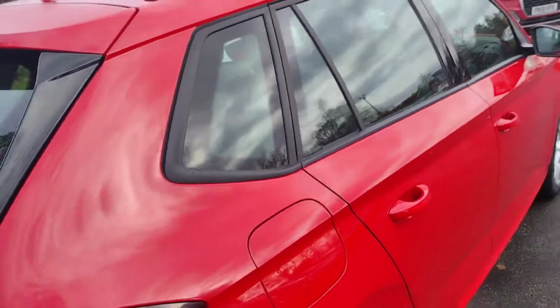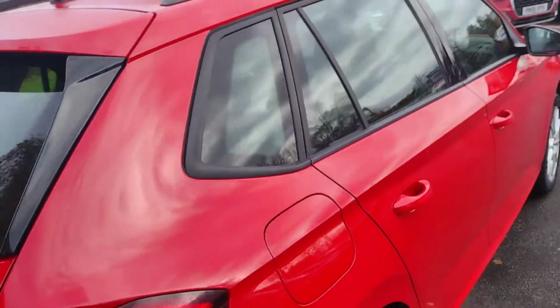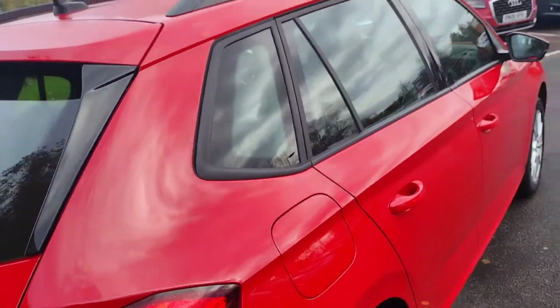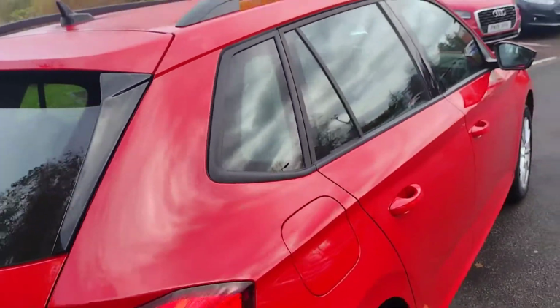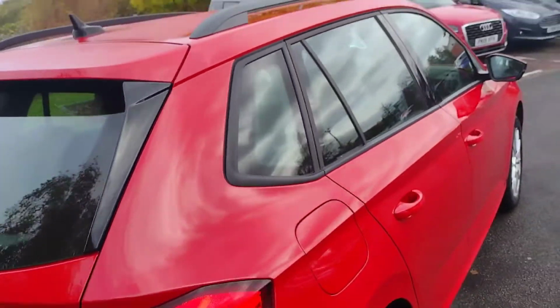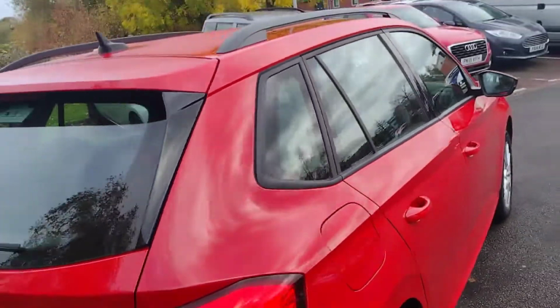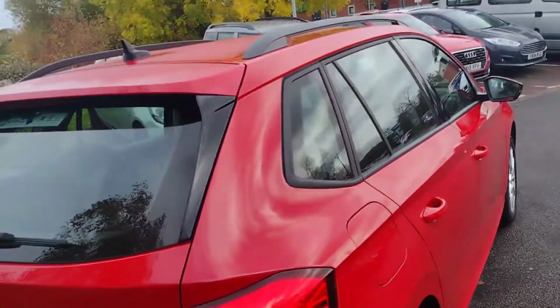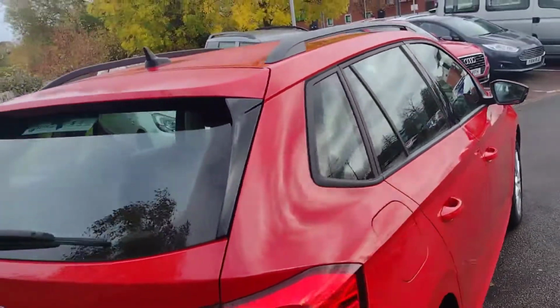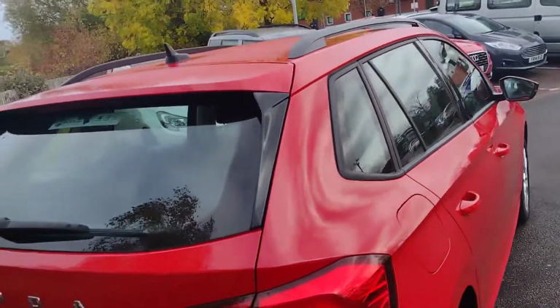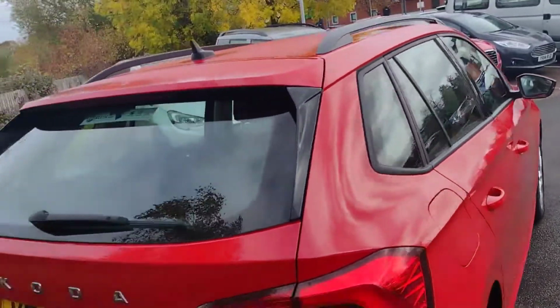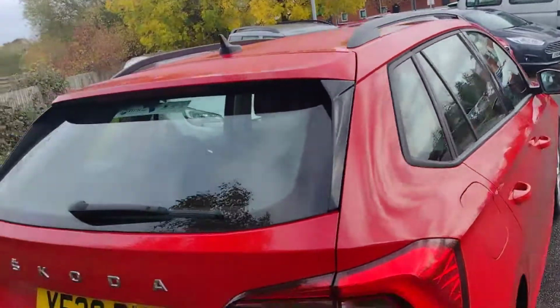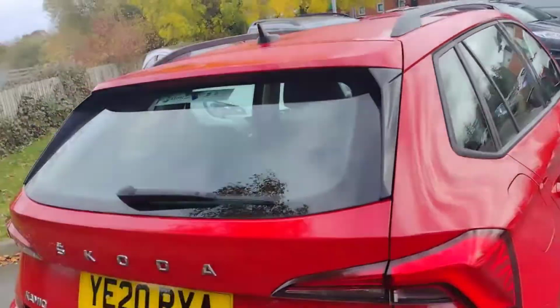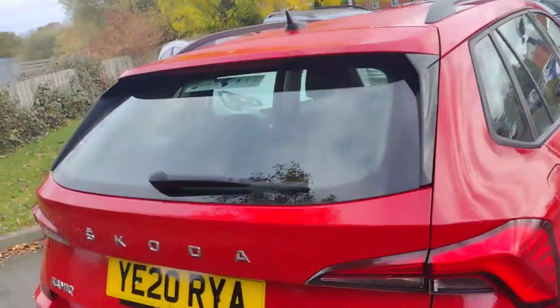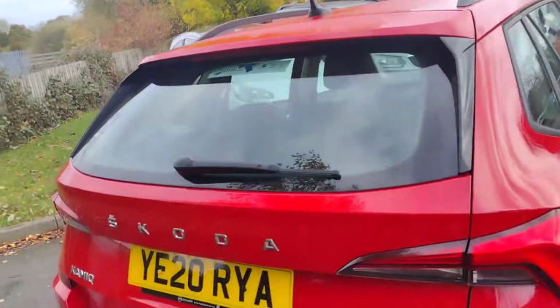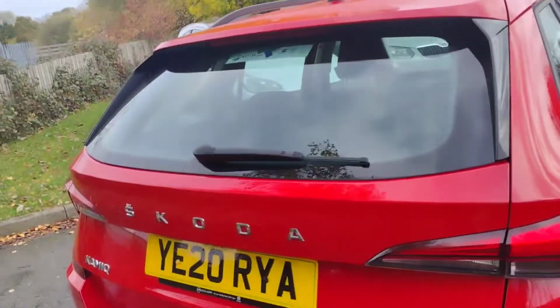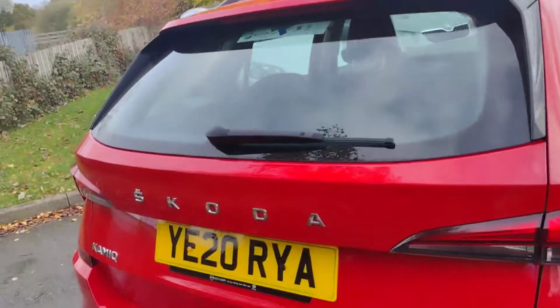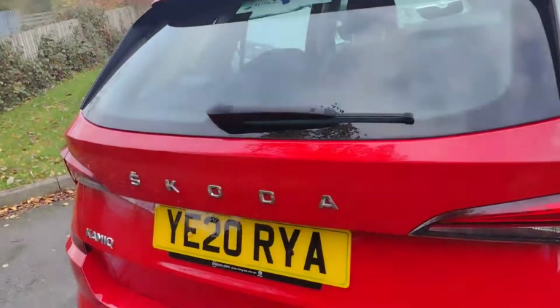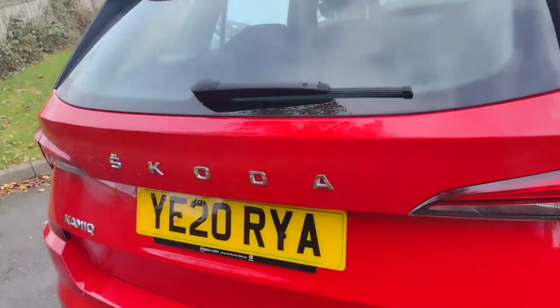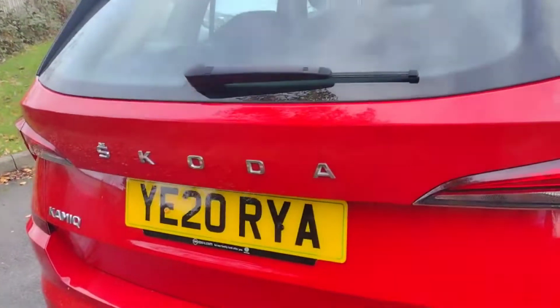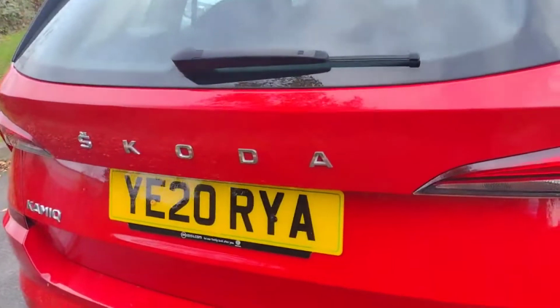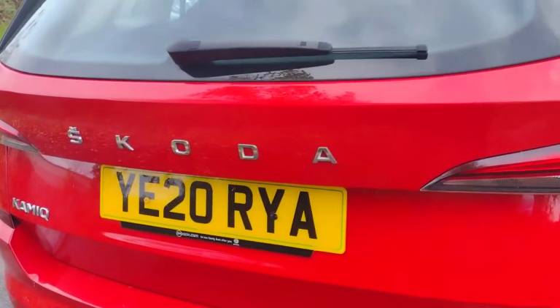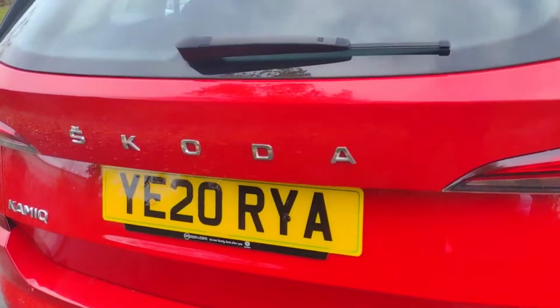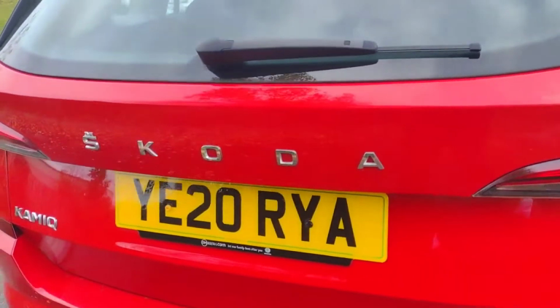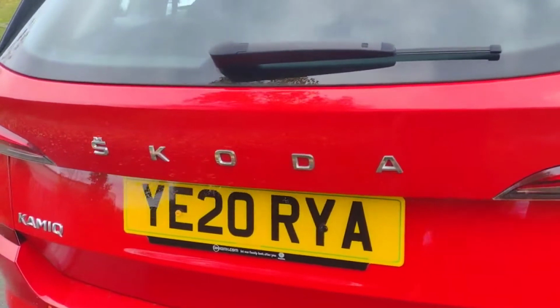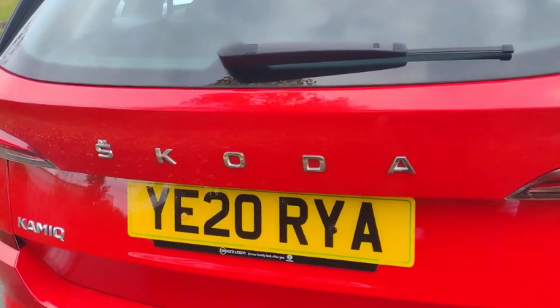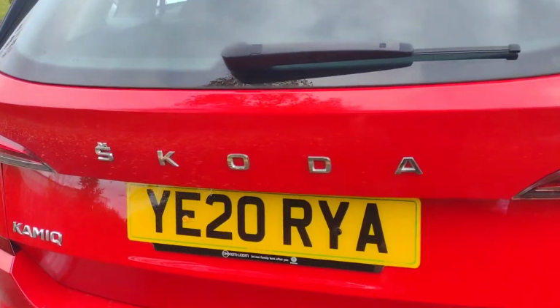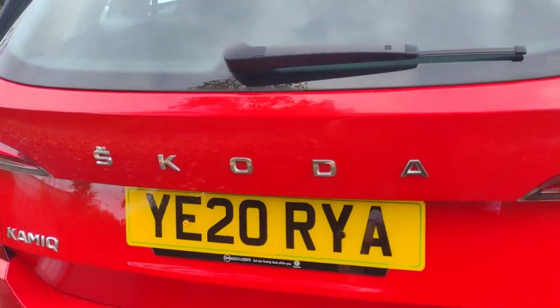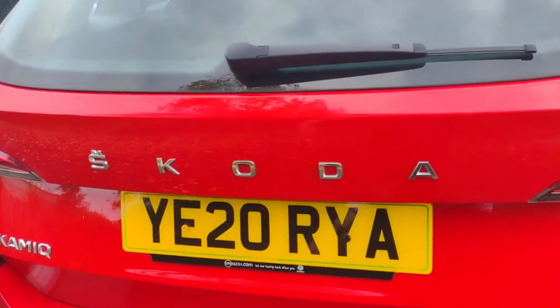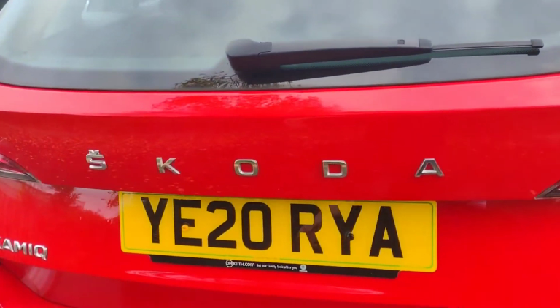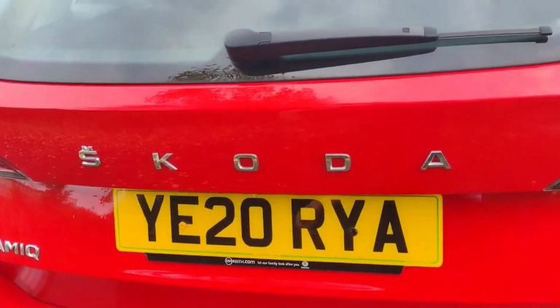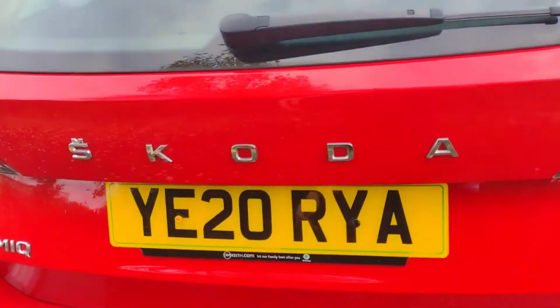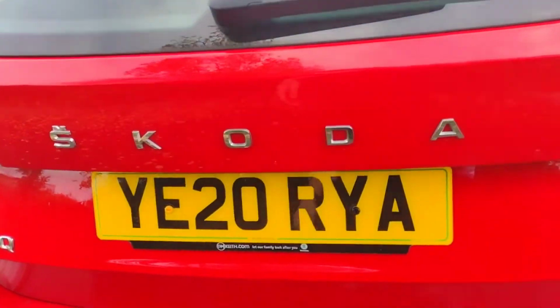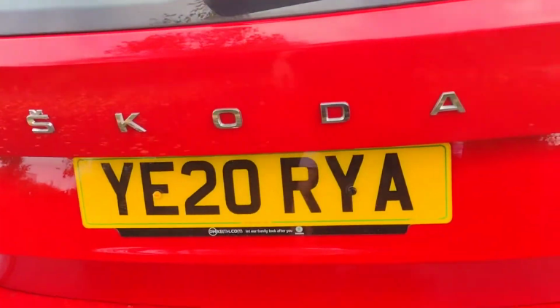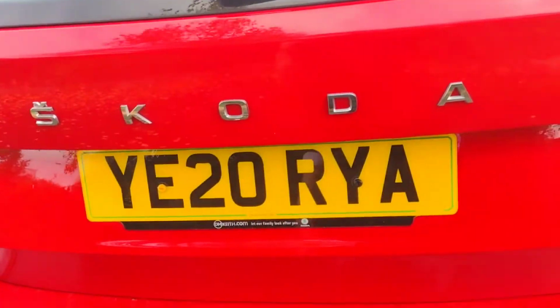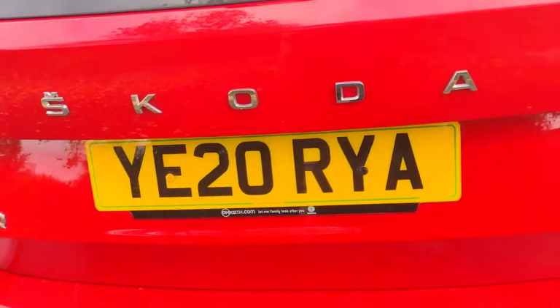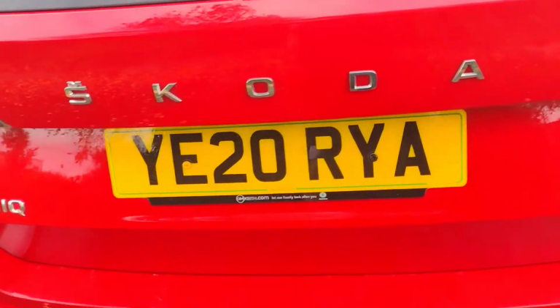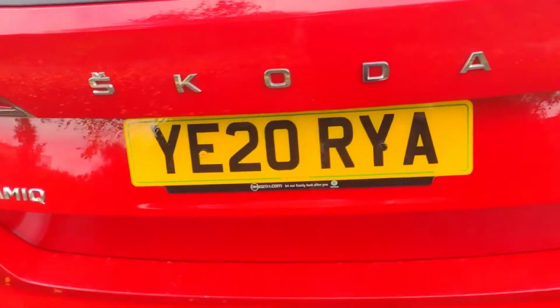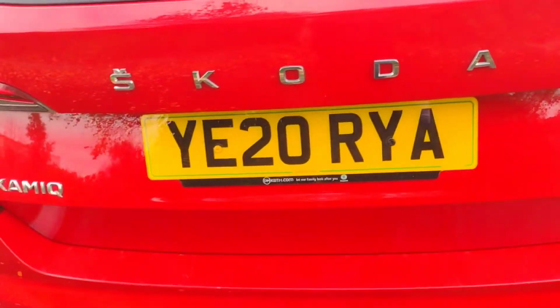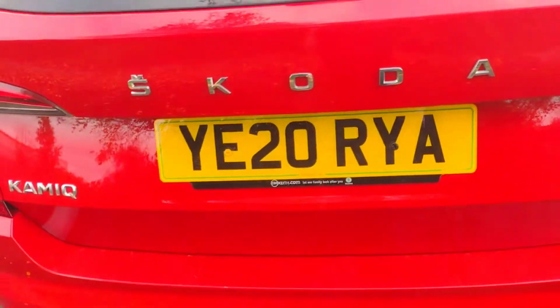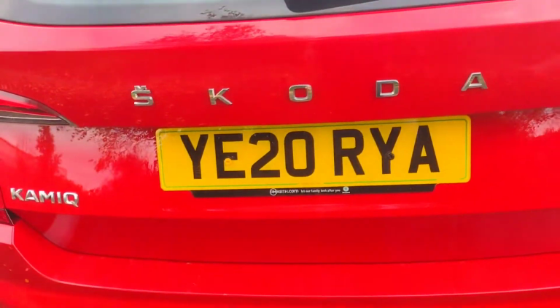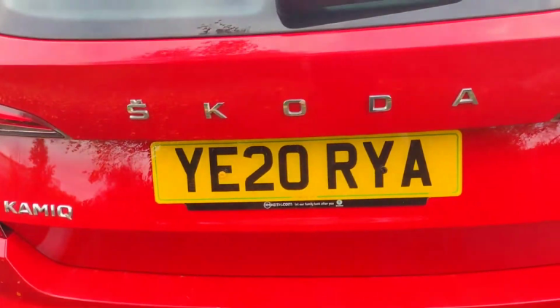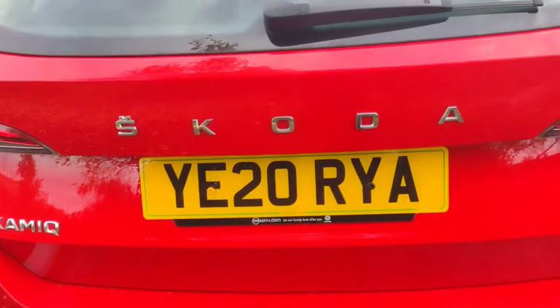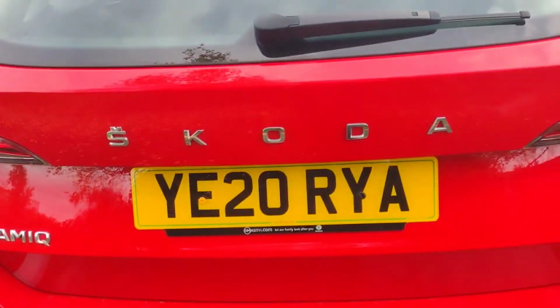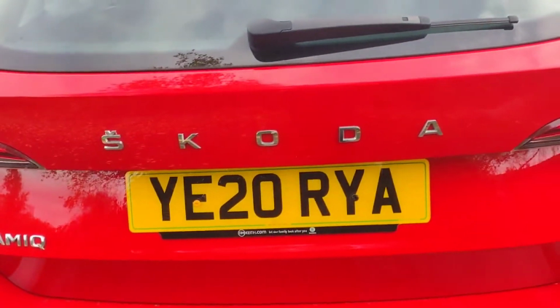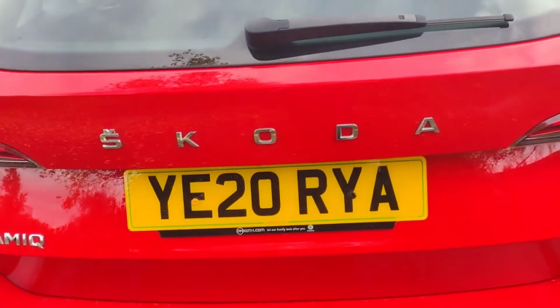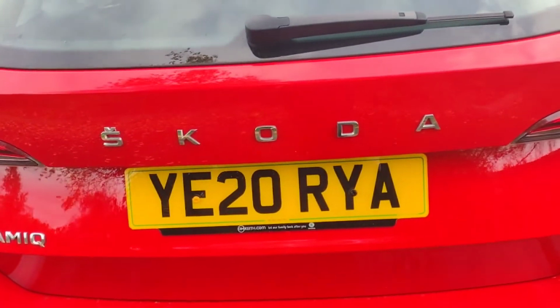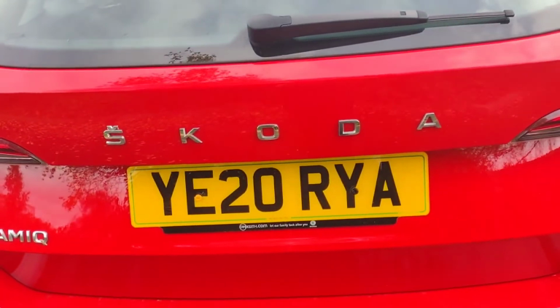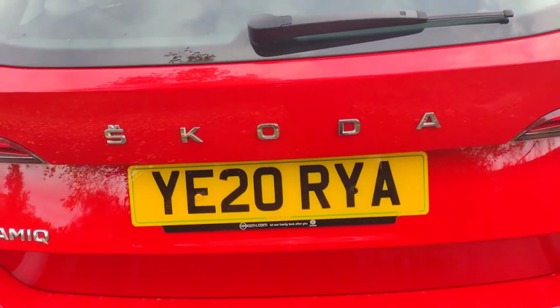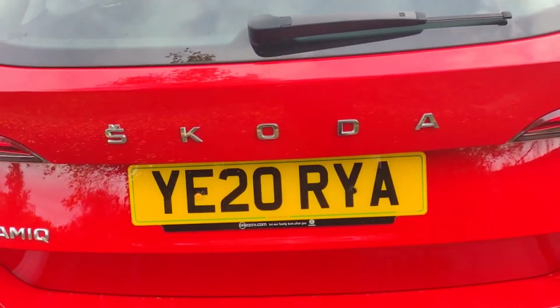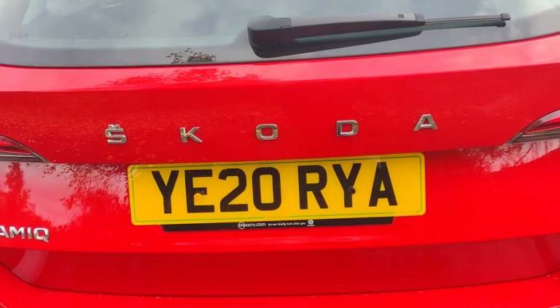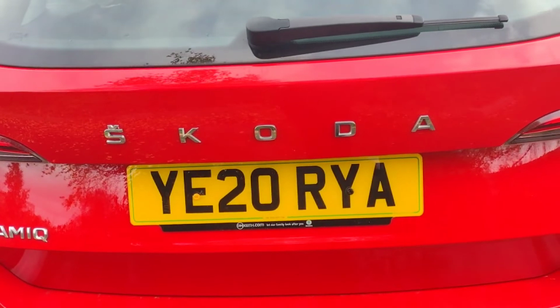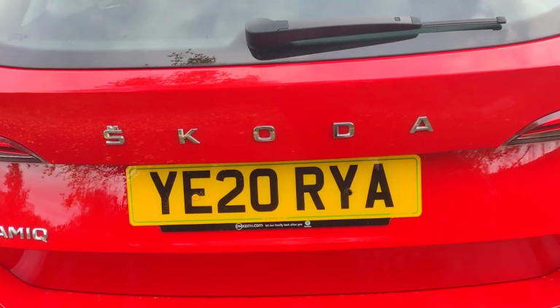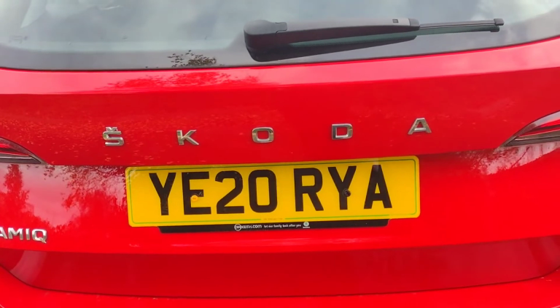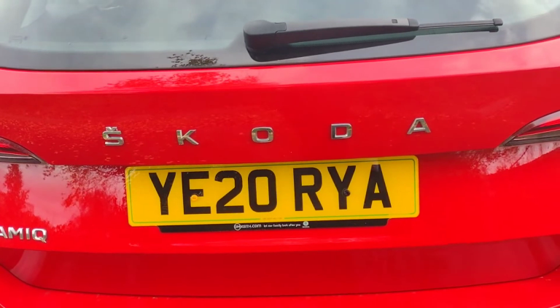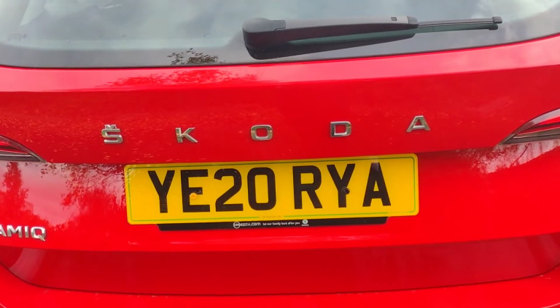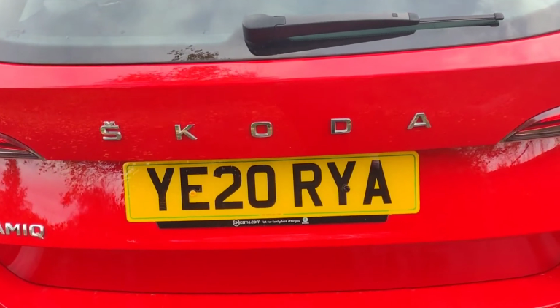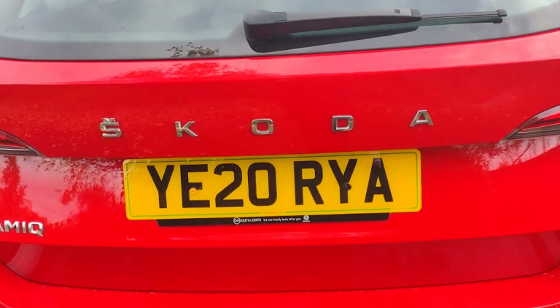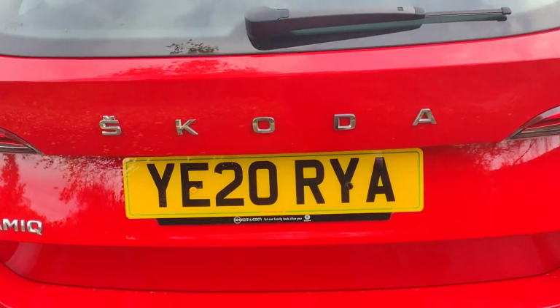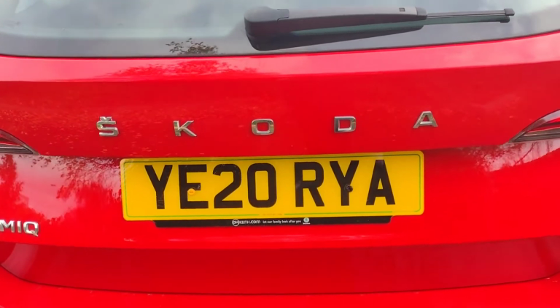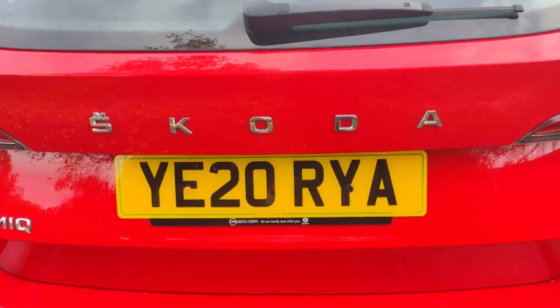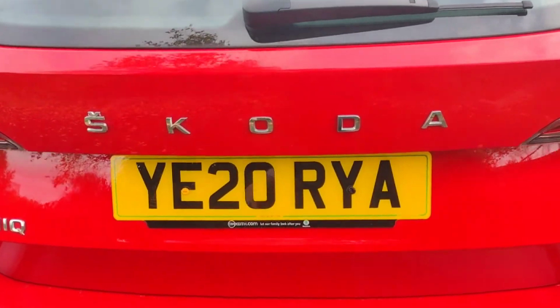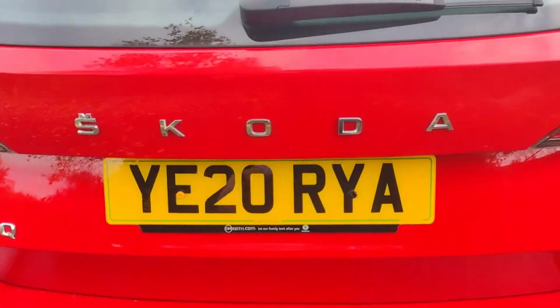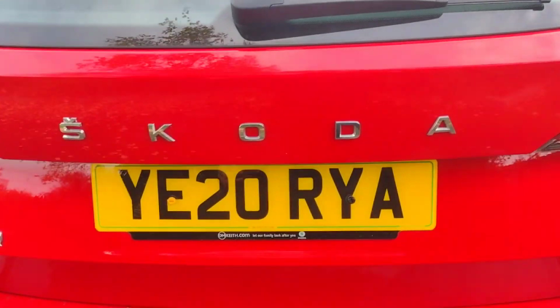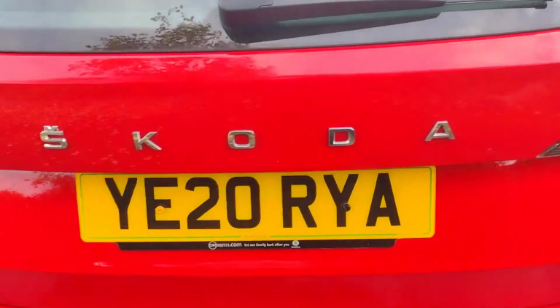As I move around to the back, you can see we've got the individual Skoda lettering and the registration plate. Very nice.